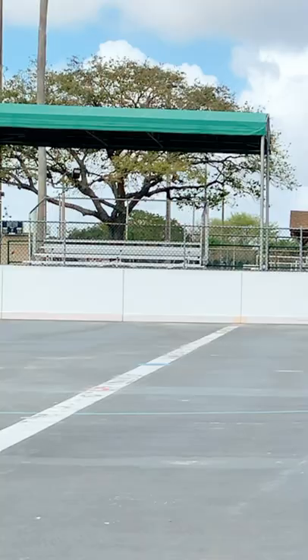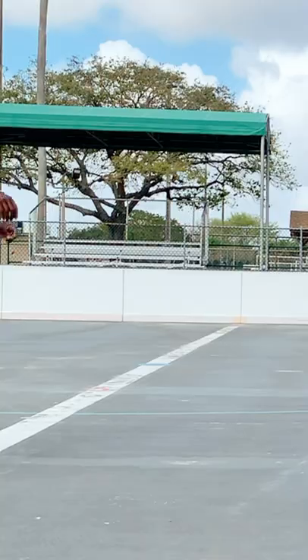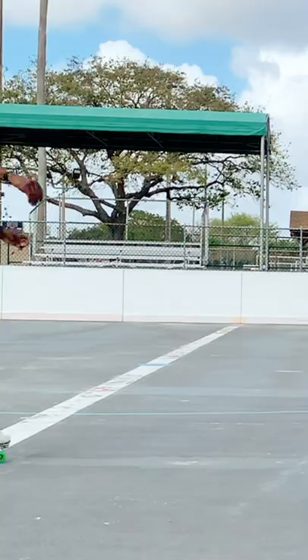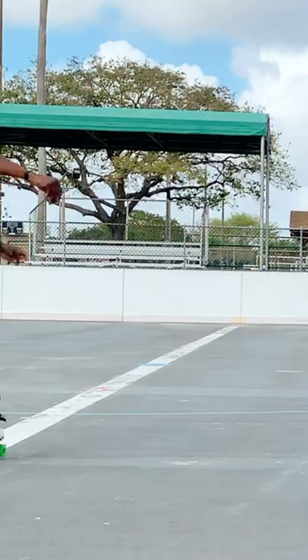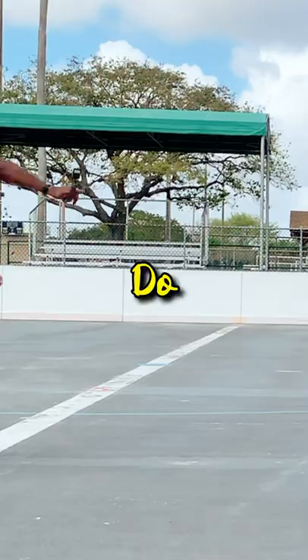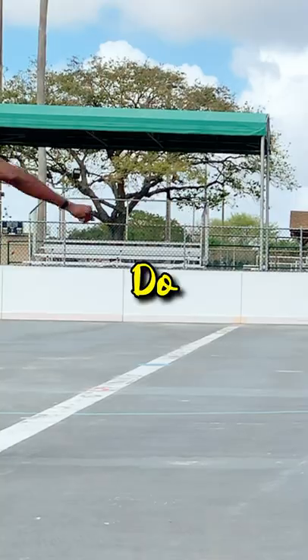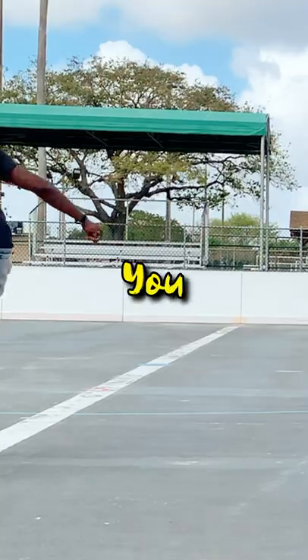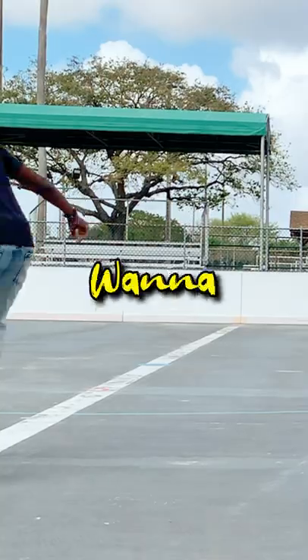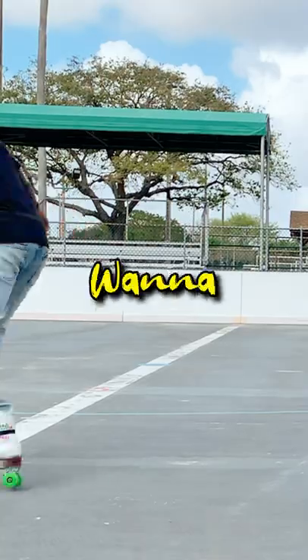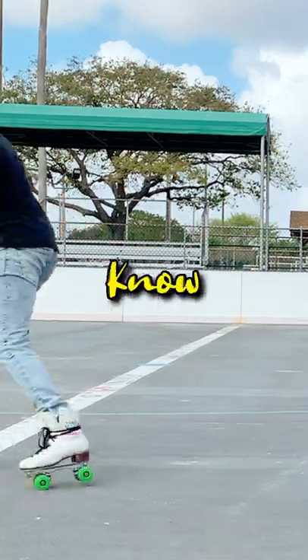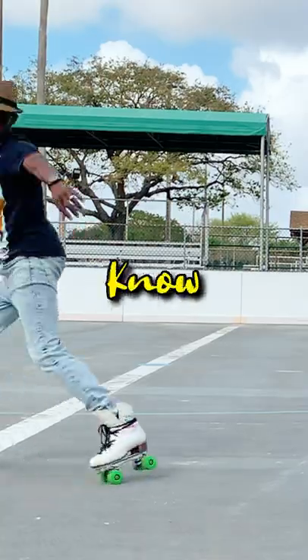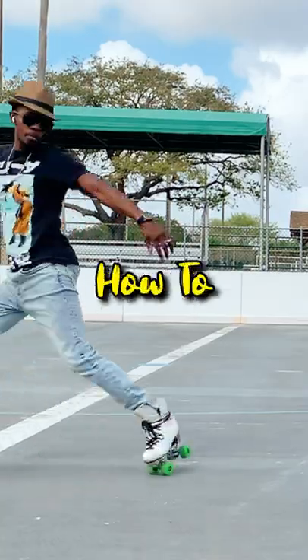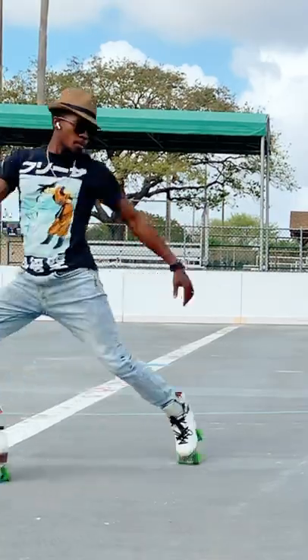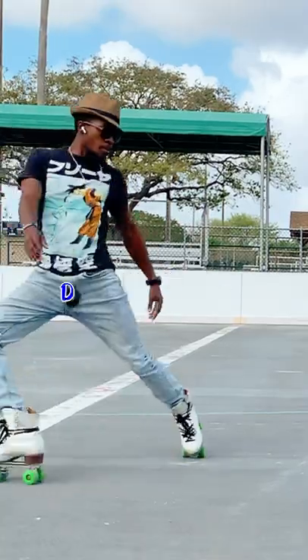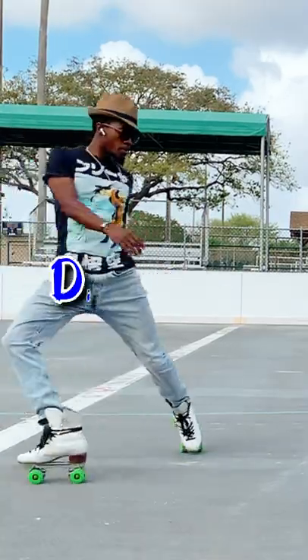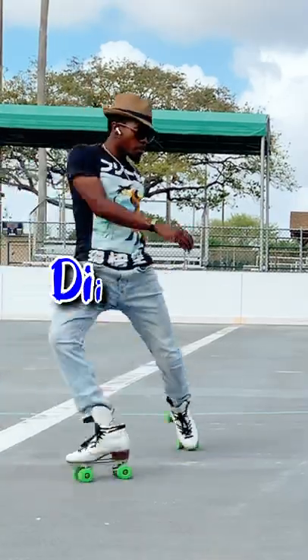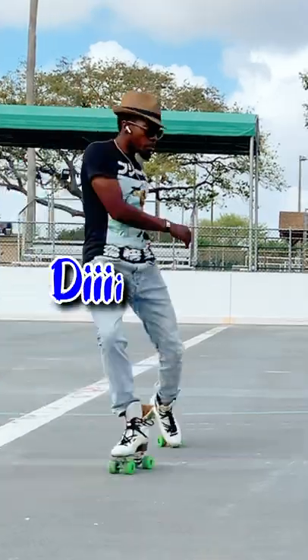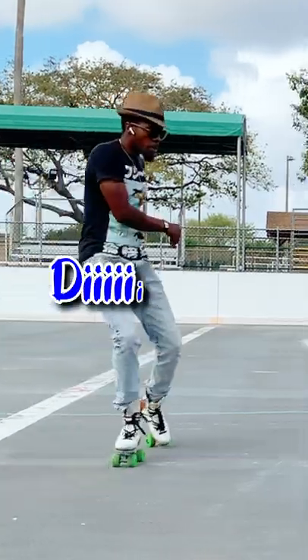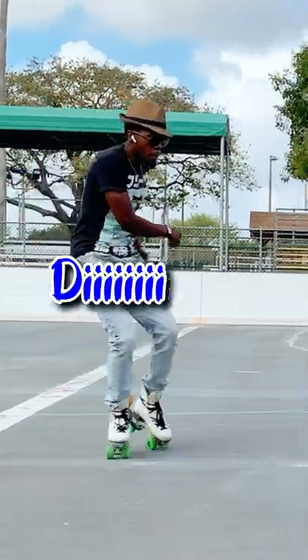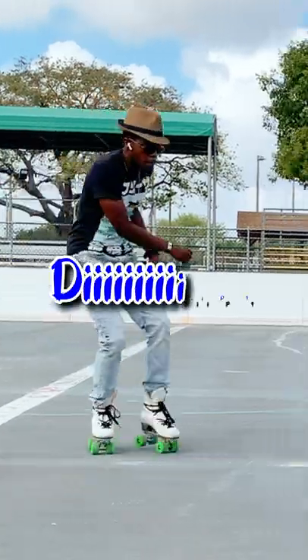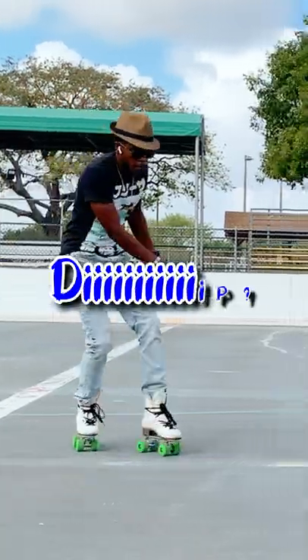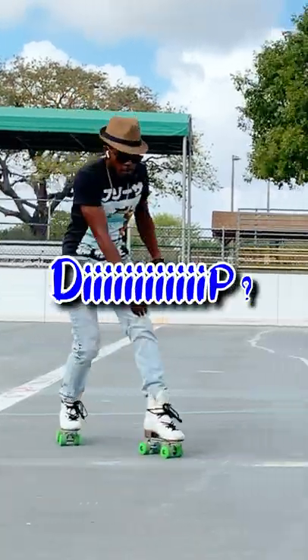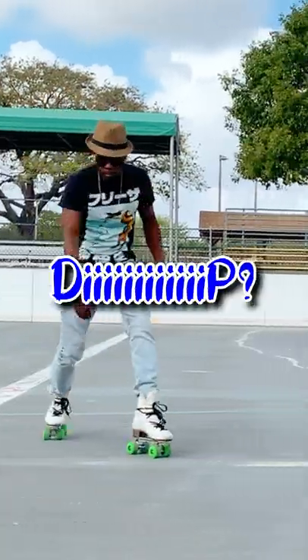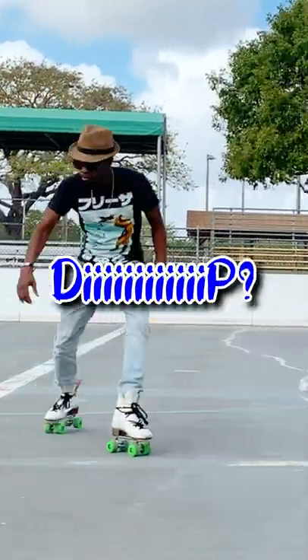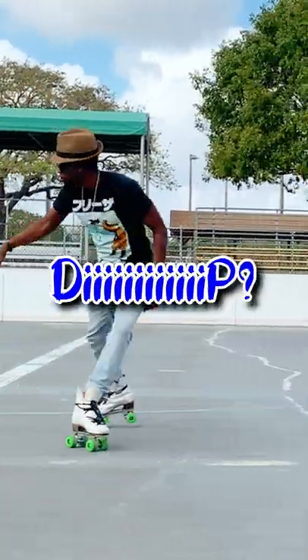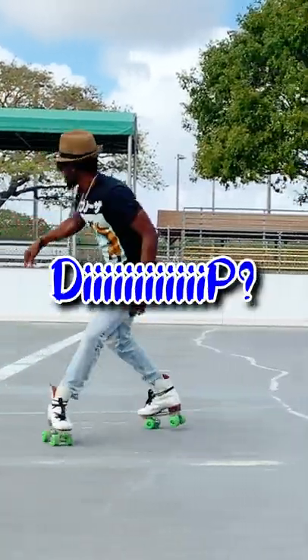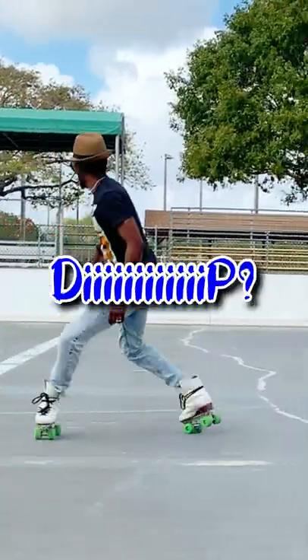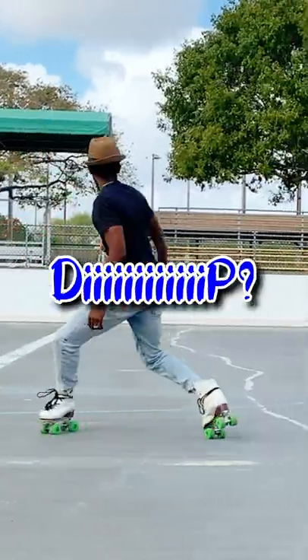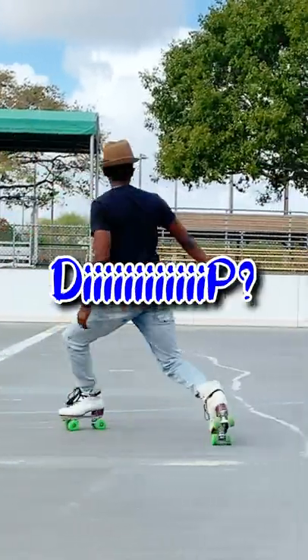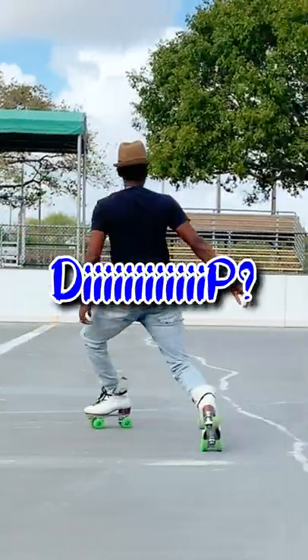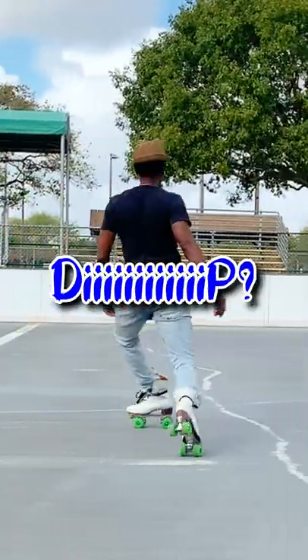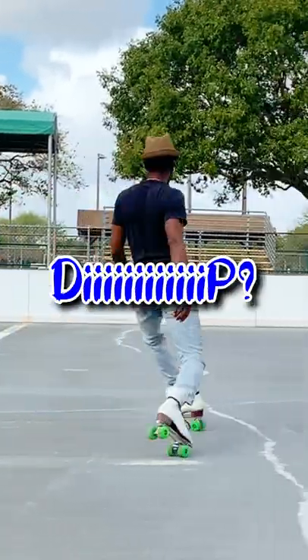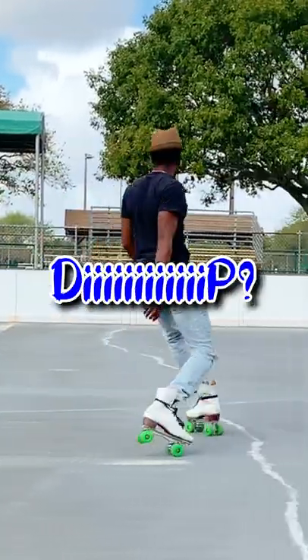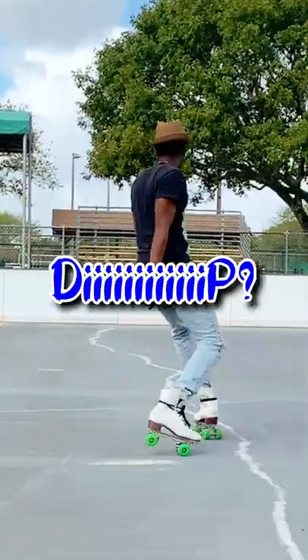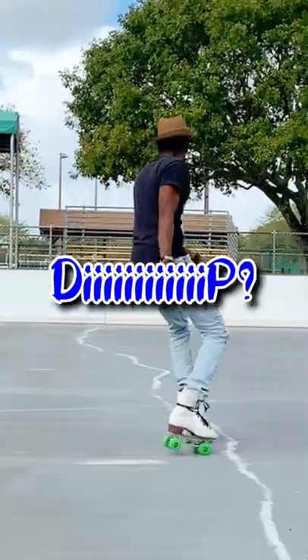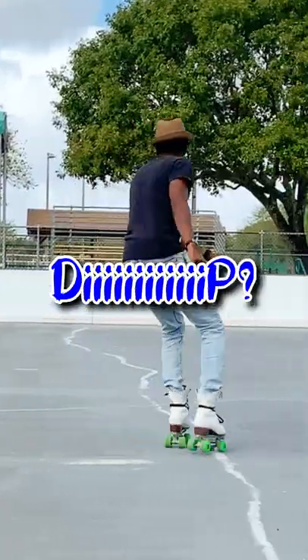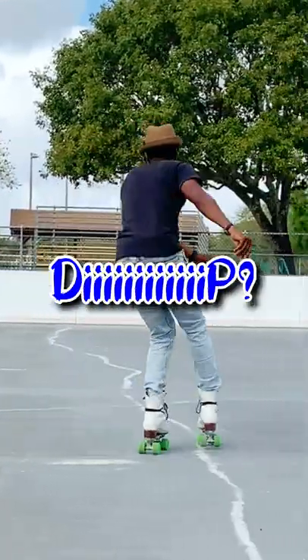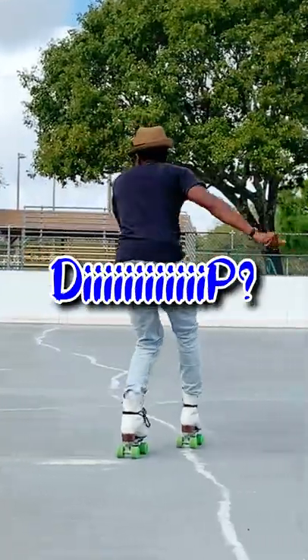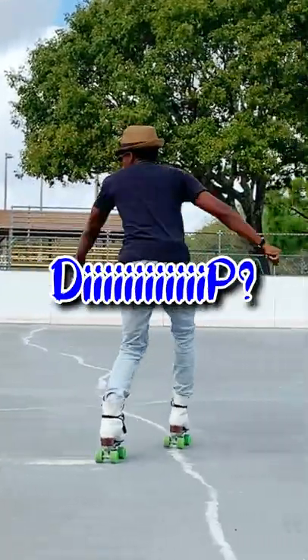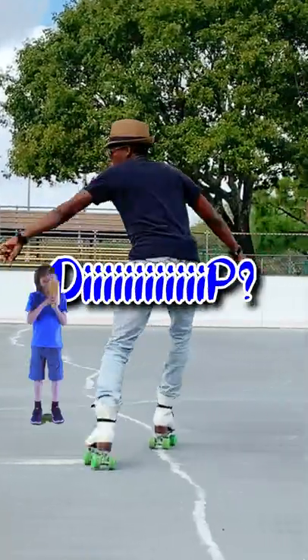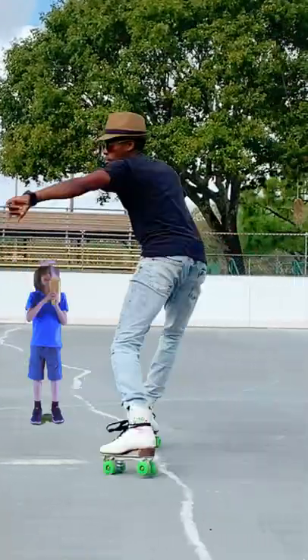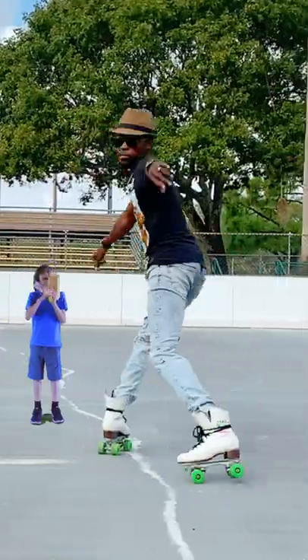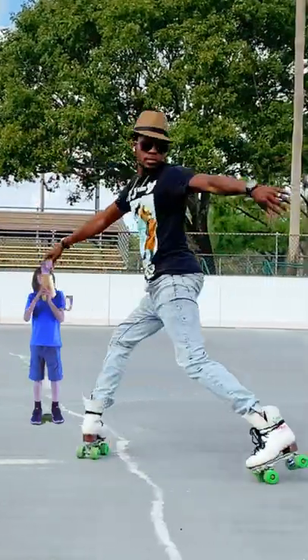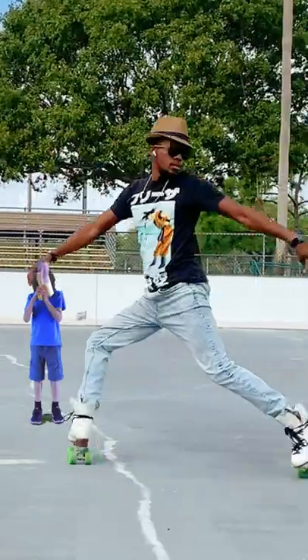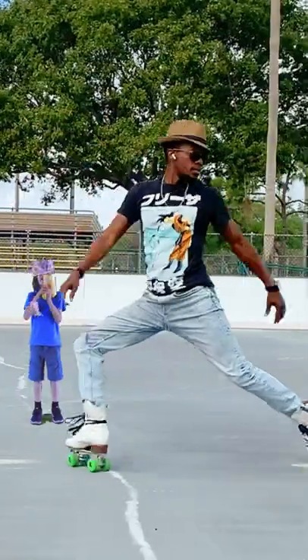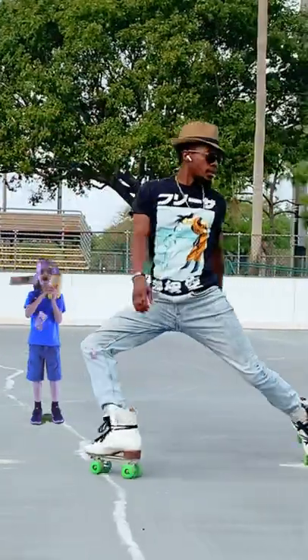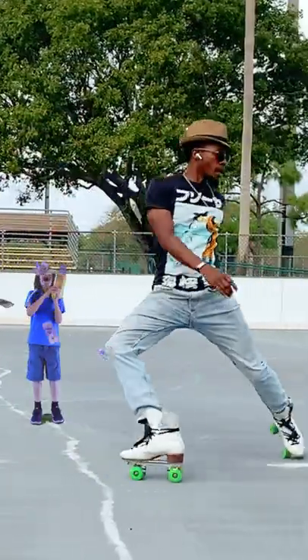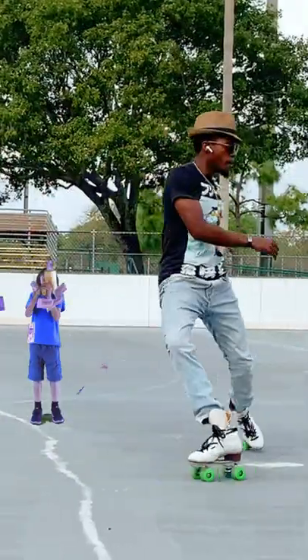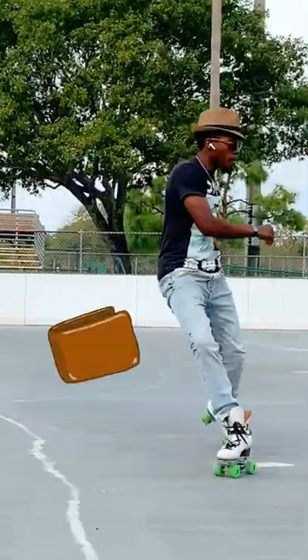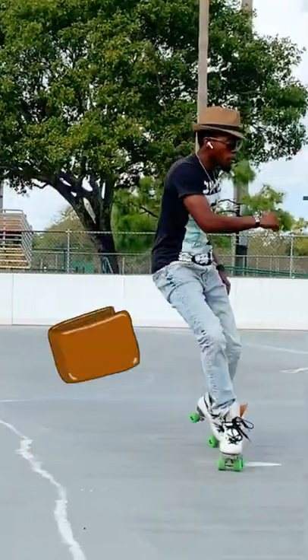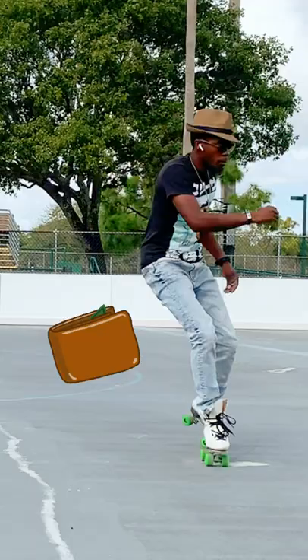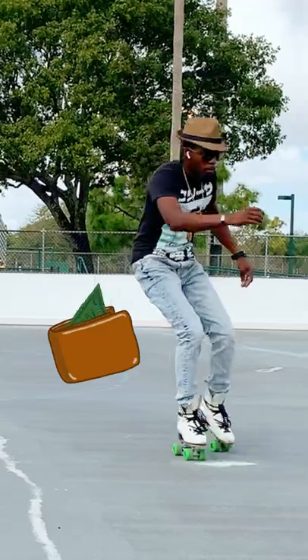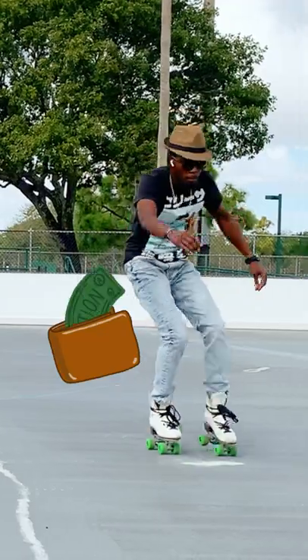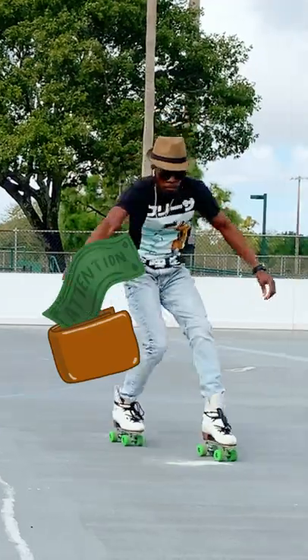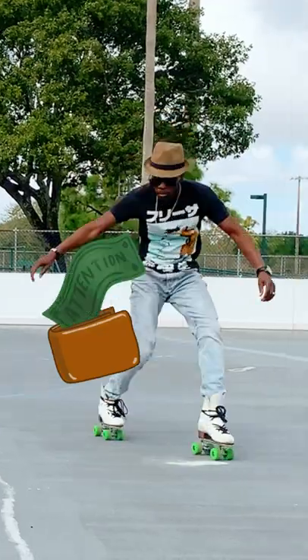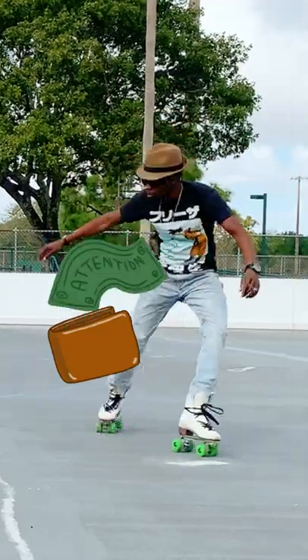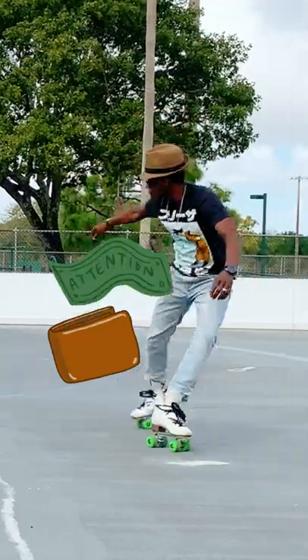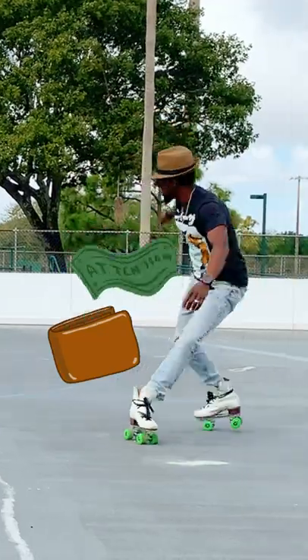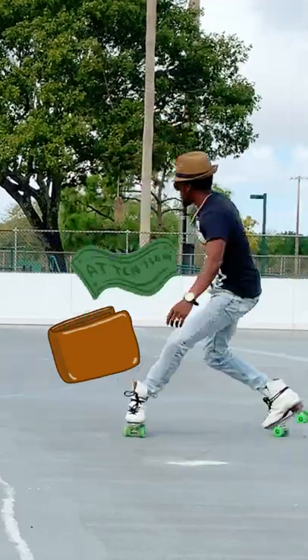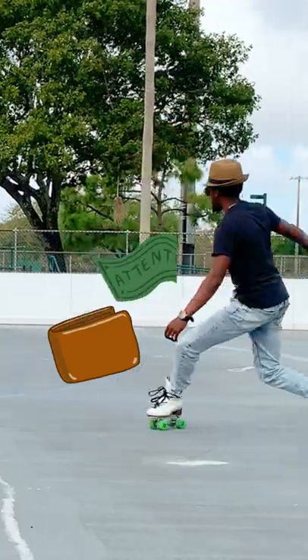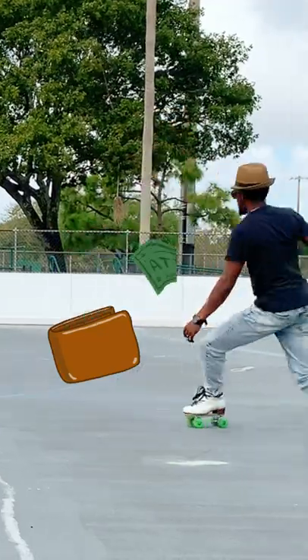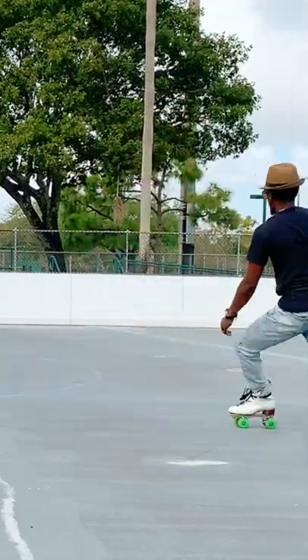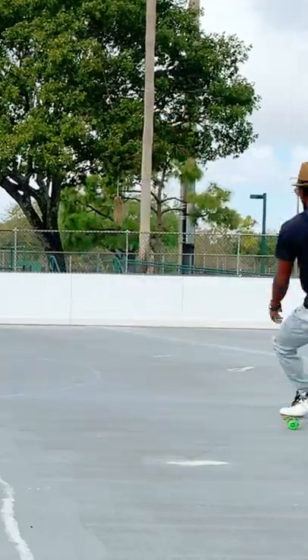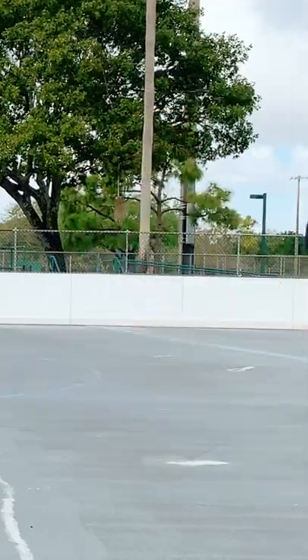Do you want to know how to dip? You better pay me money or pay me attention. Let's go.